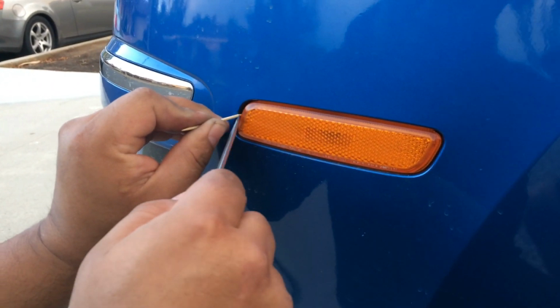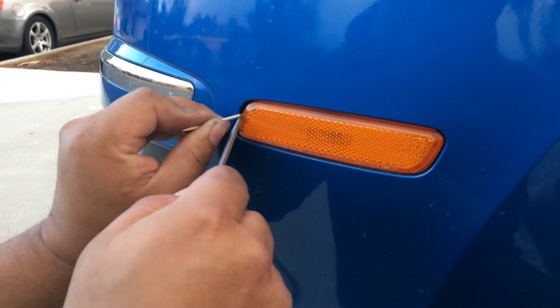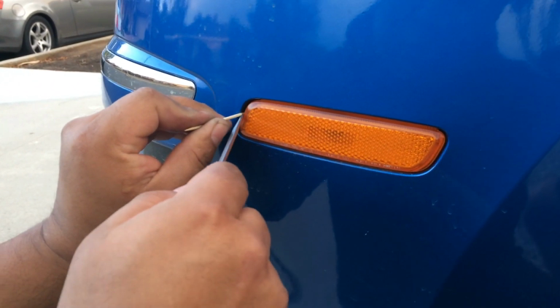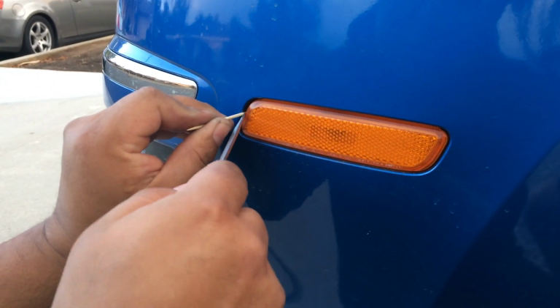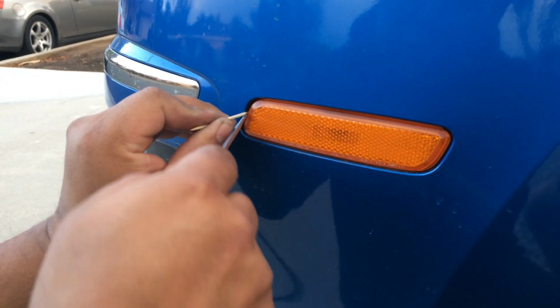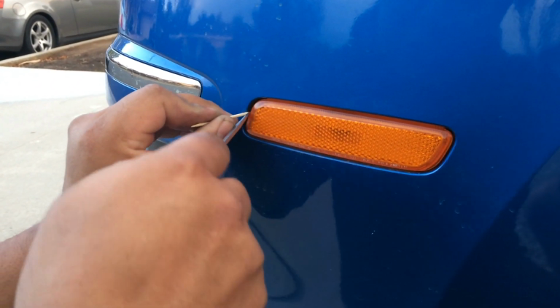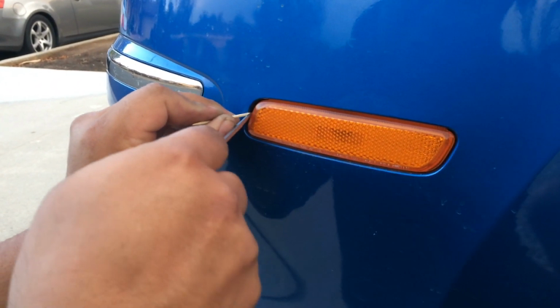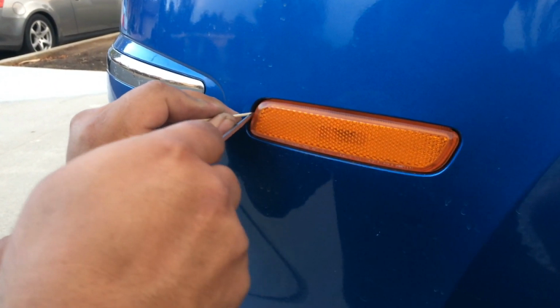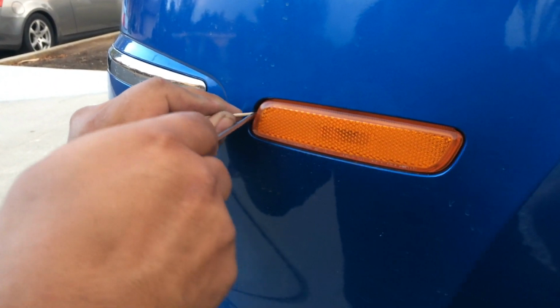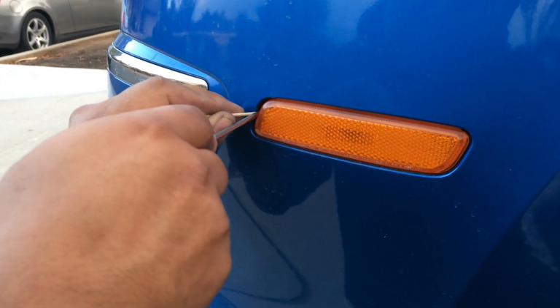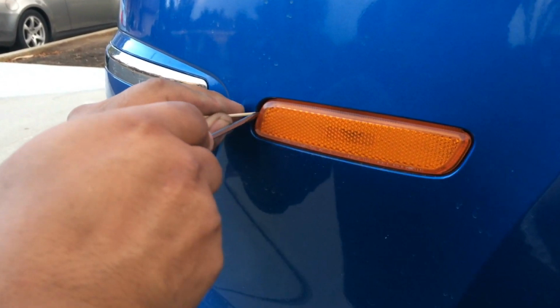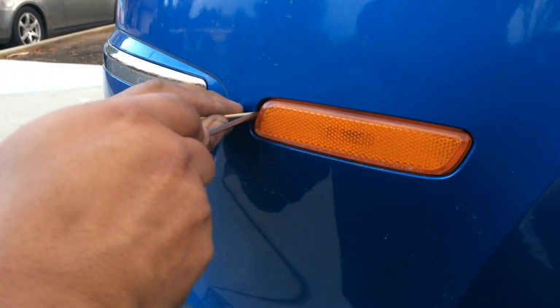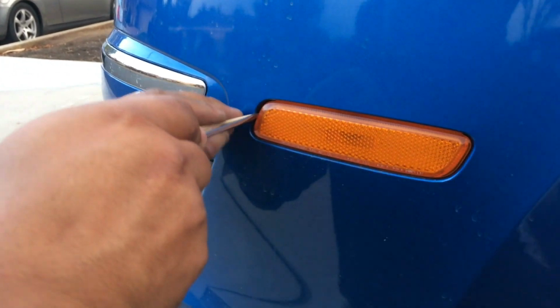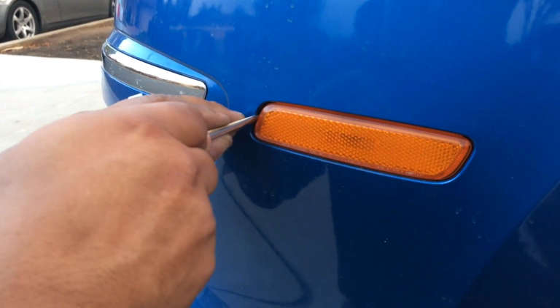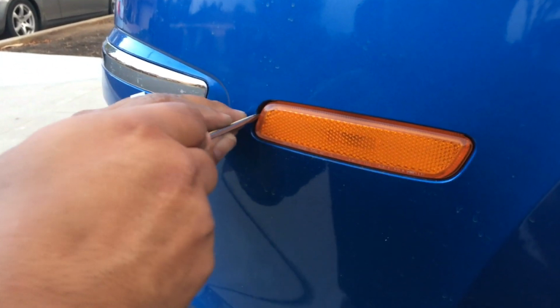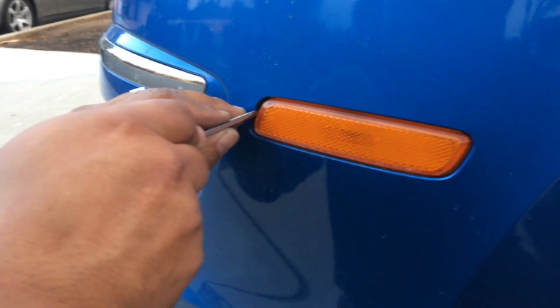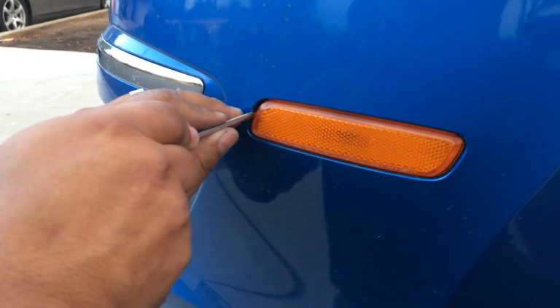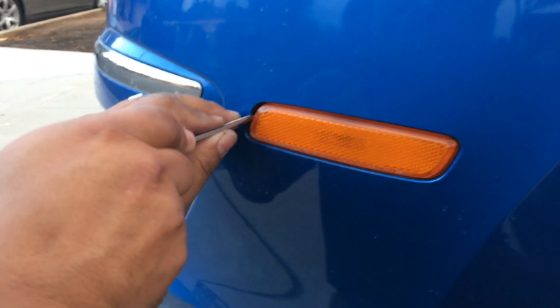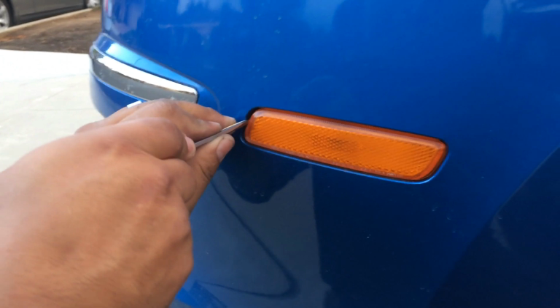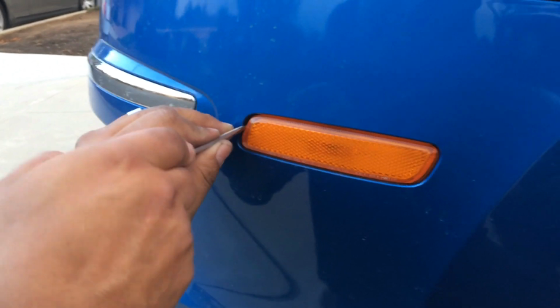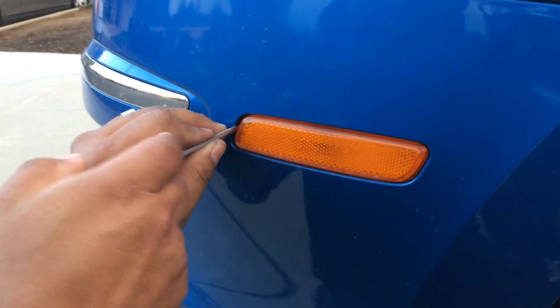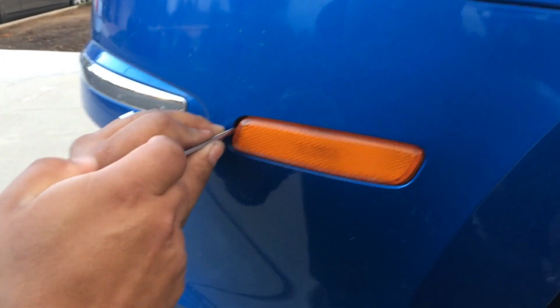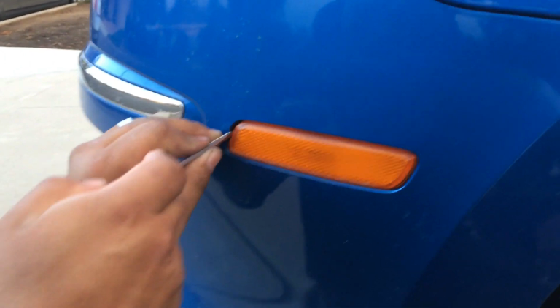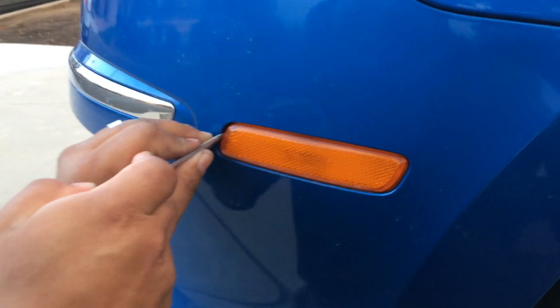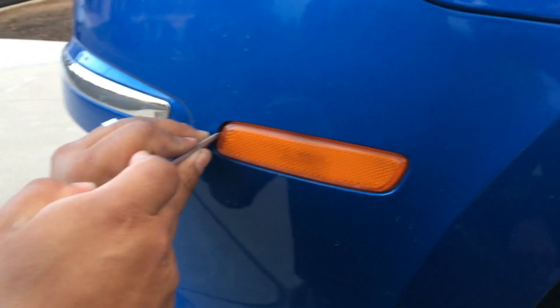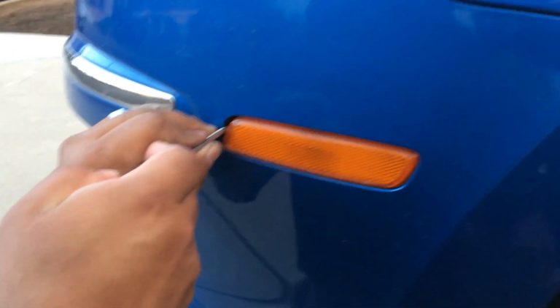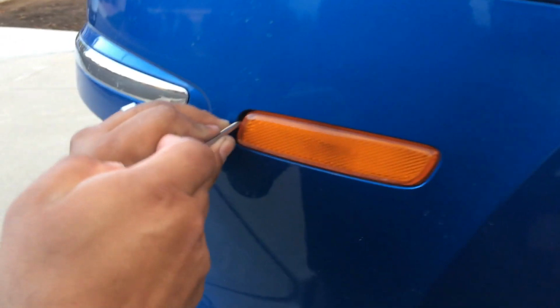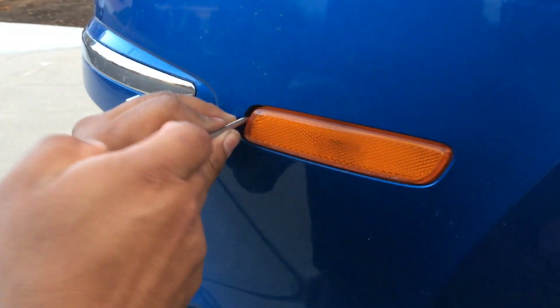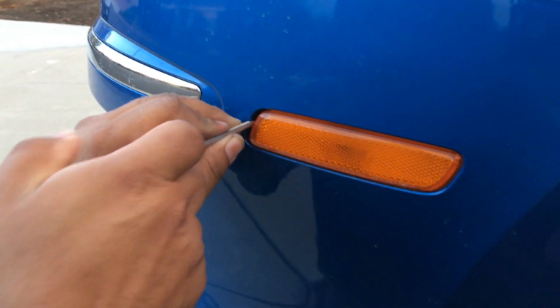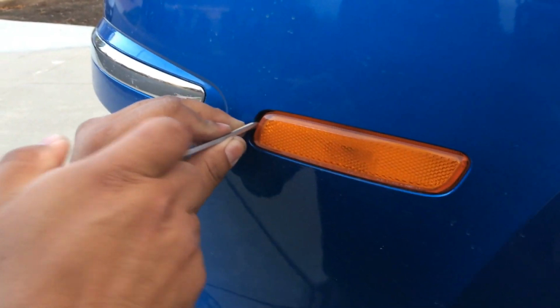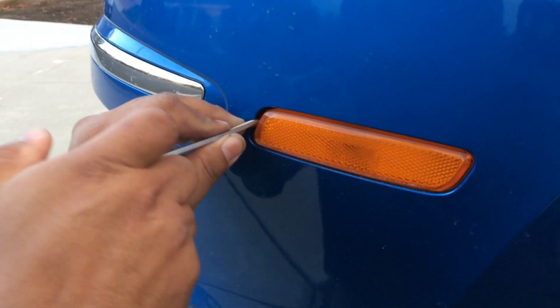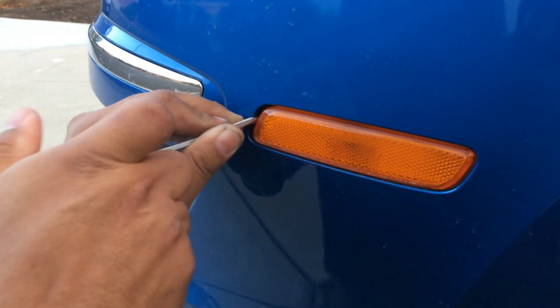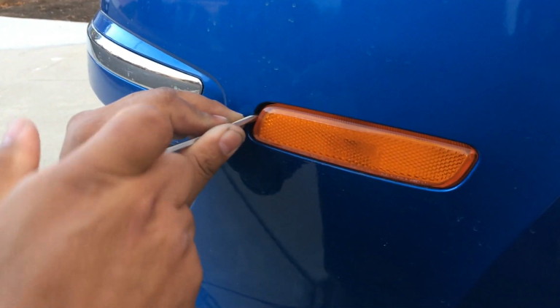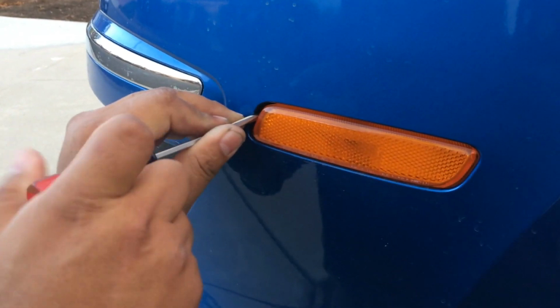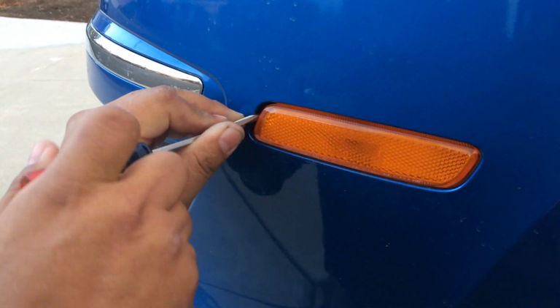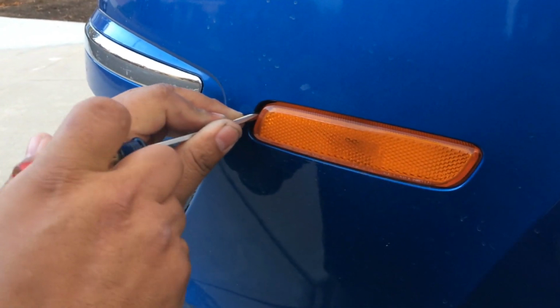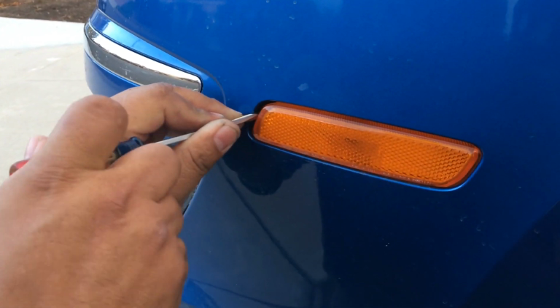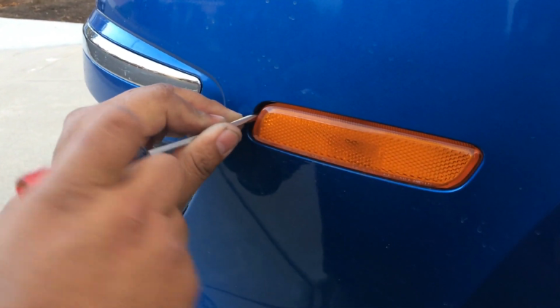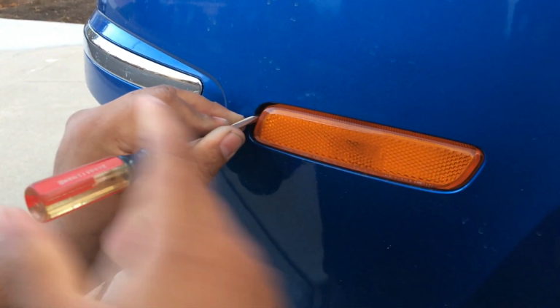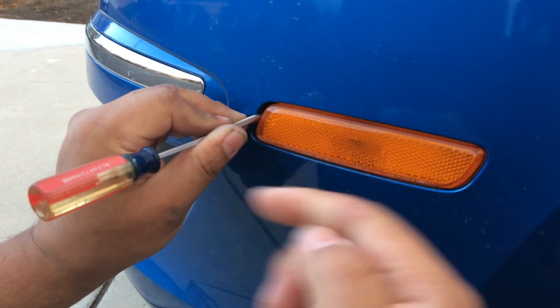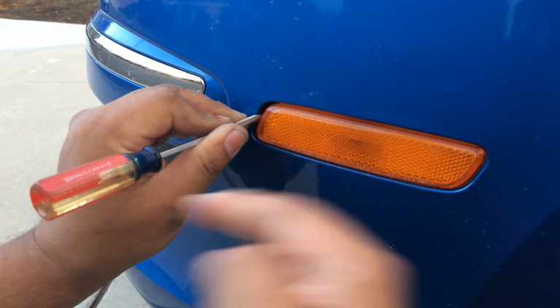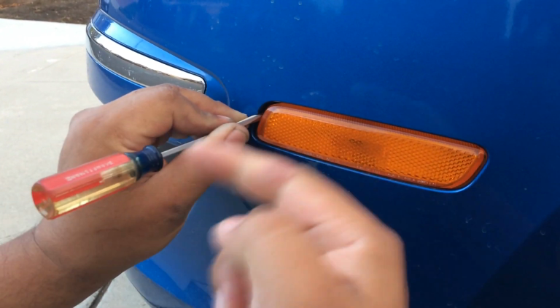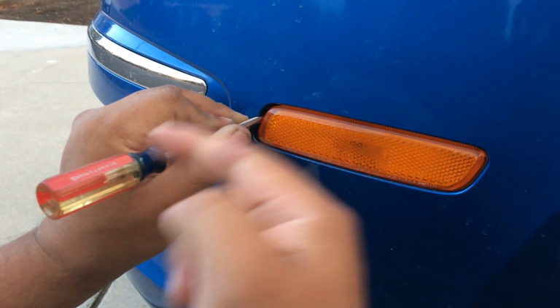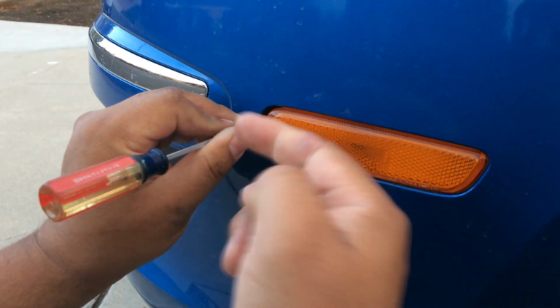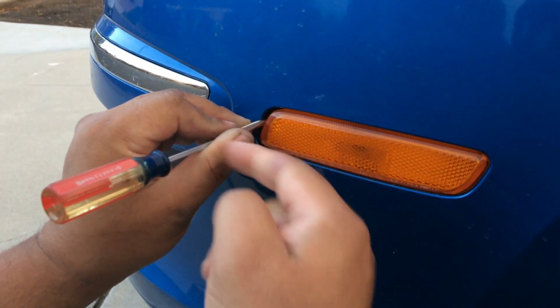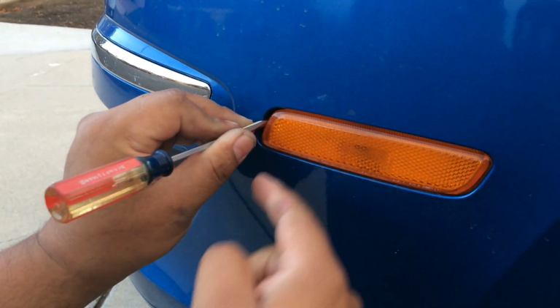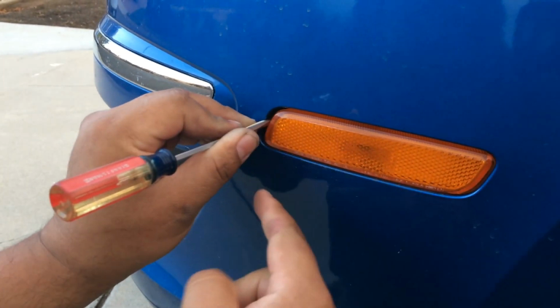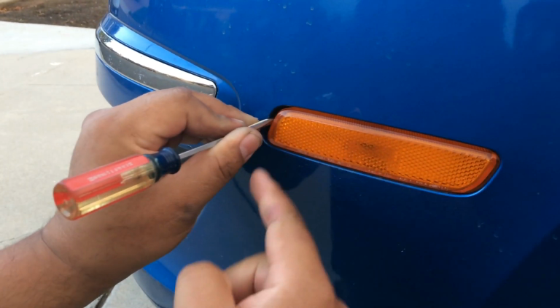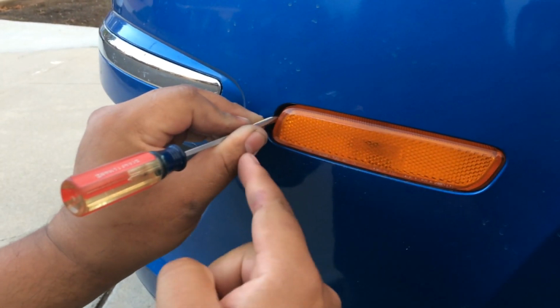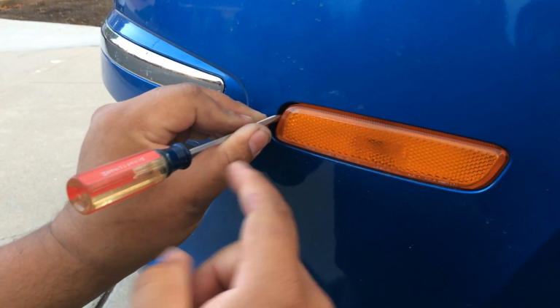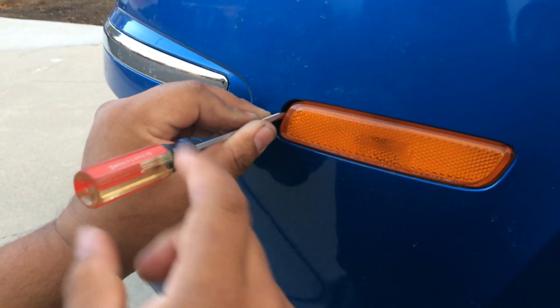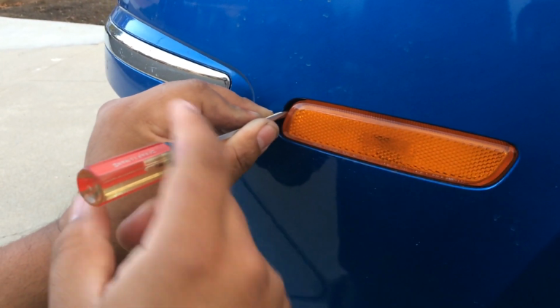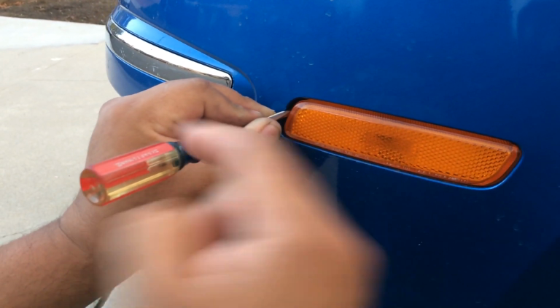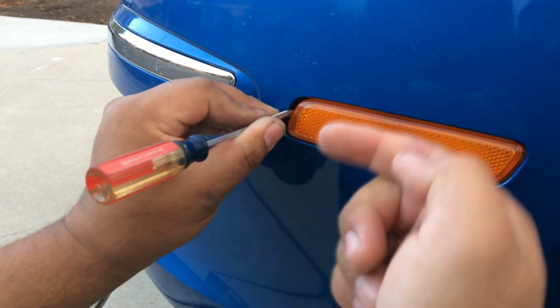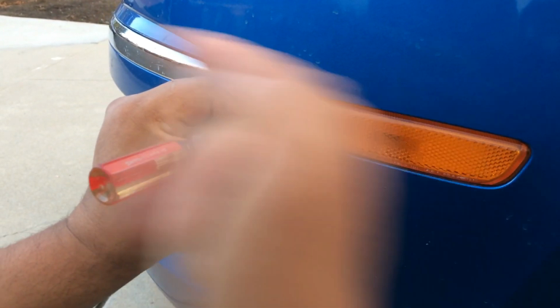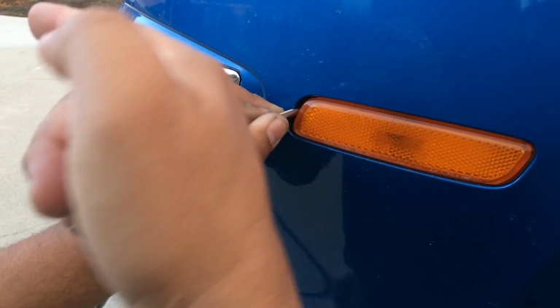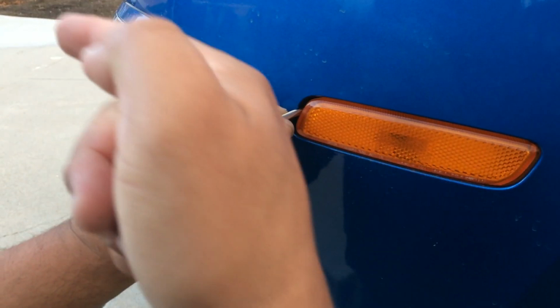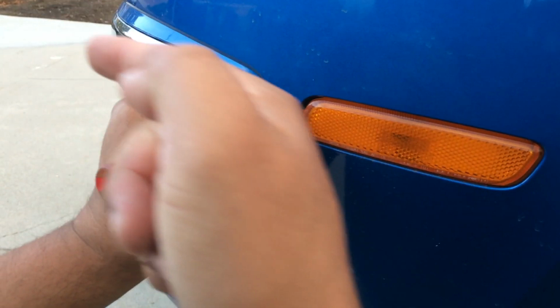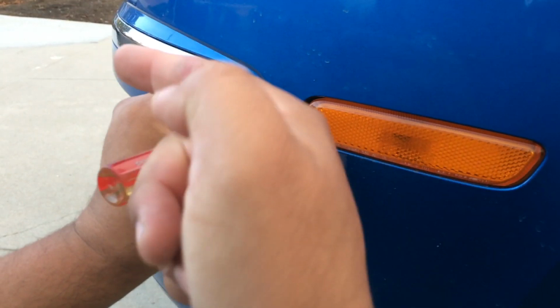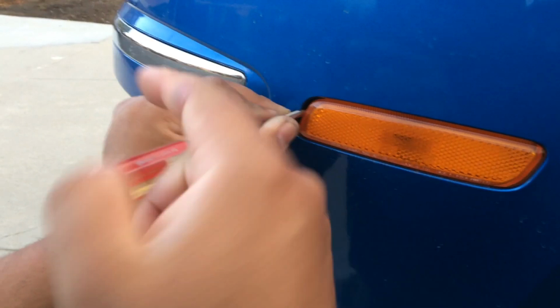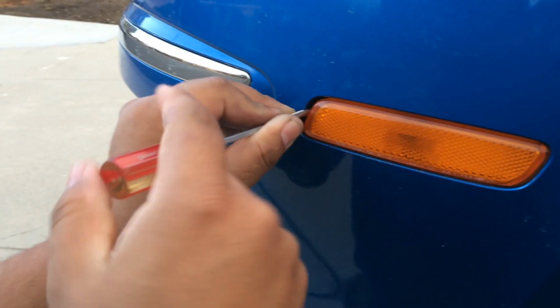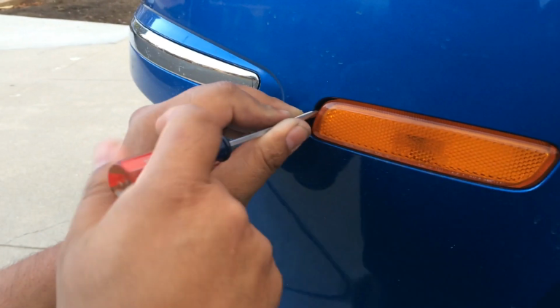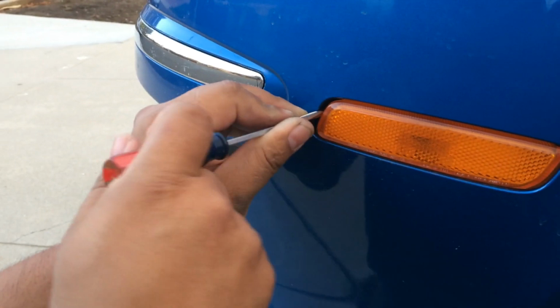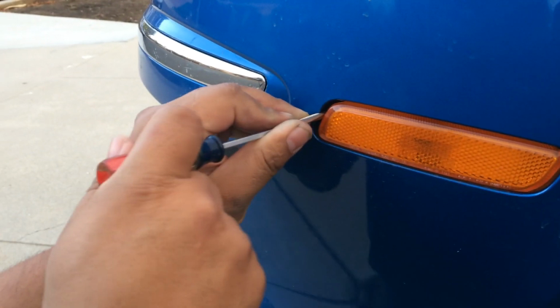So I go in here, I'm just going to push it in here, and once the screwdriver is in, you're going to push the screwdriver that way.